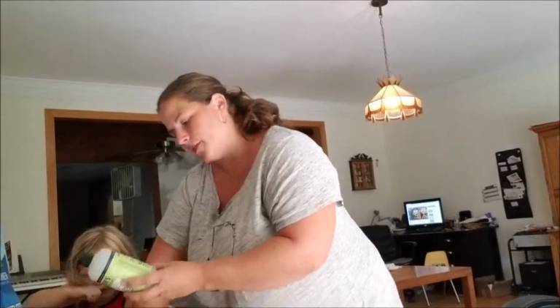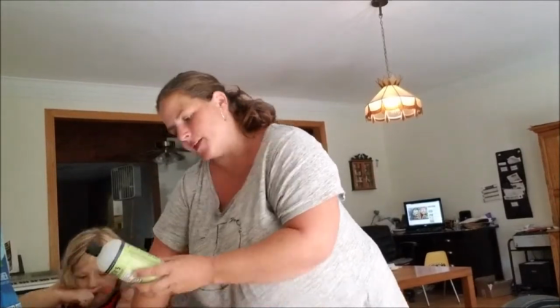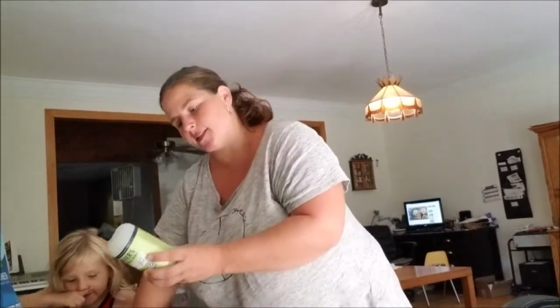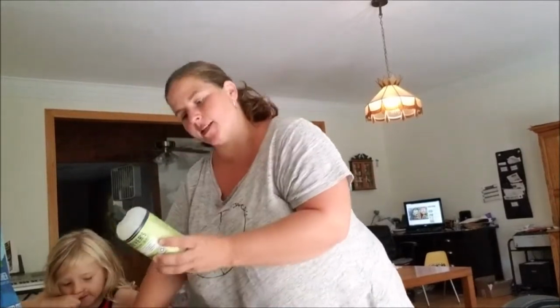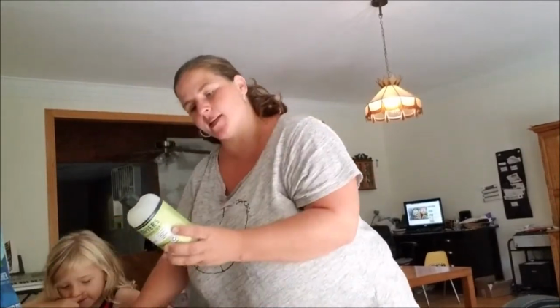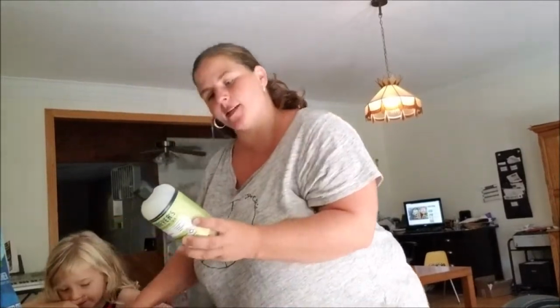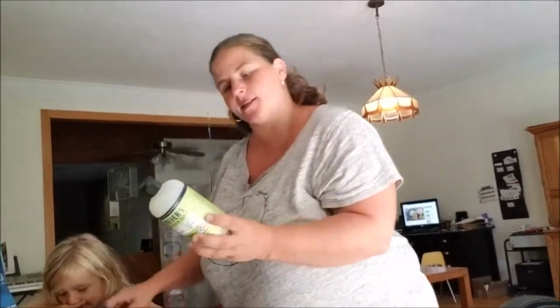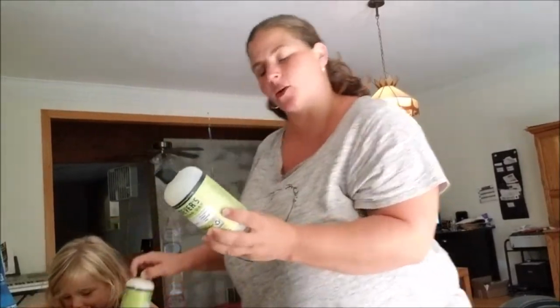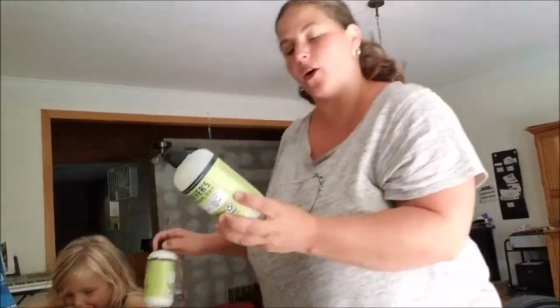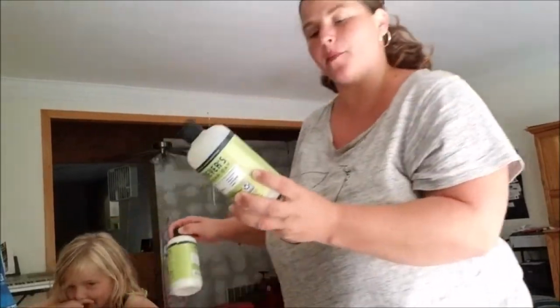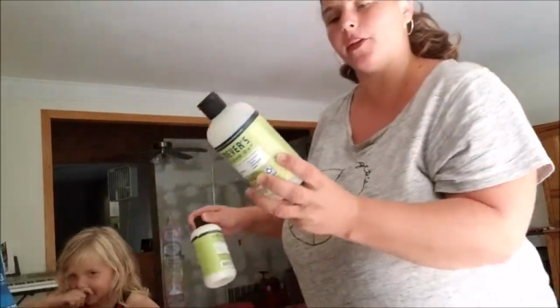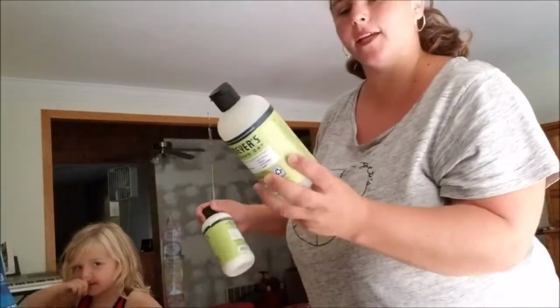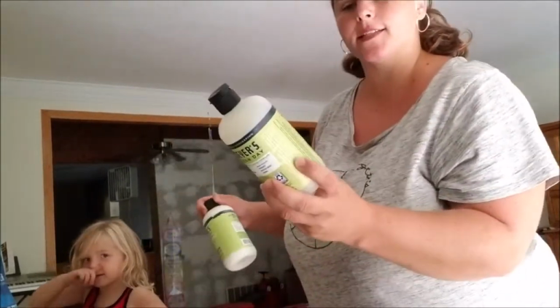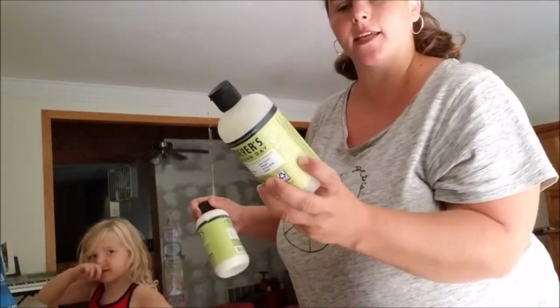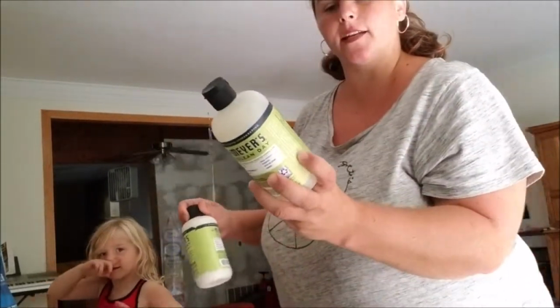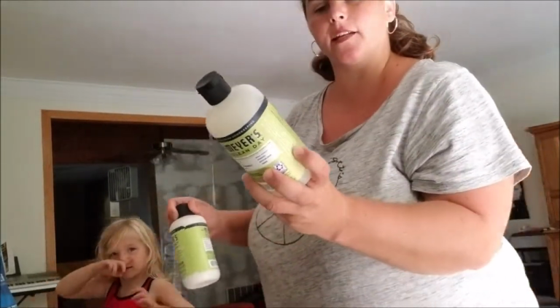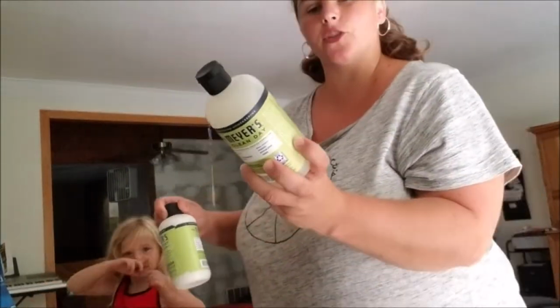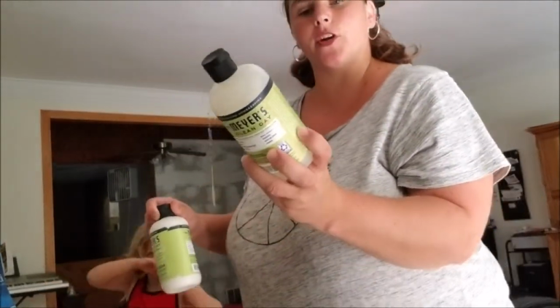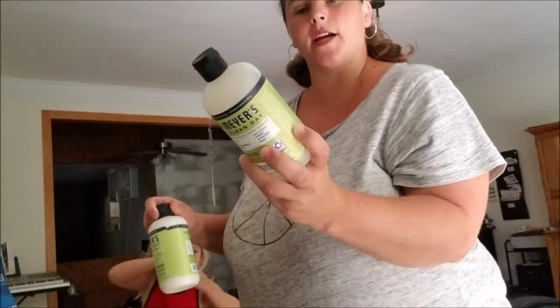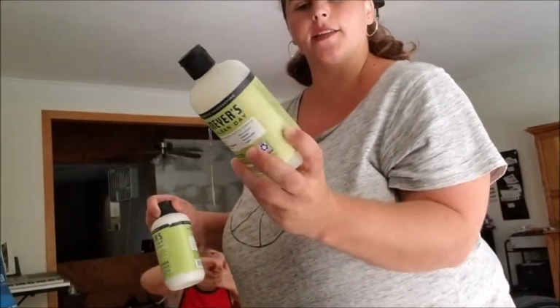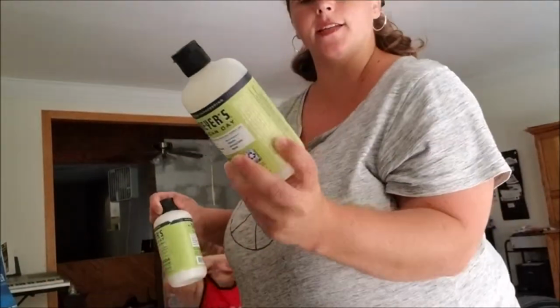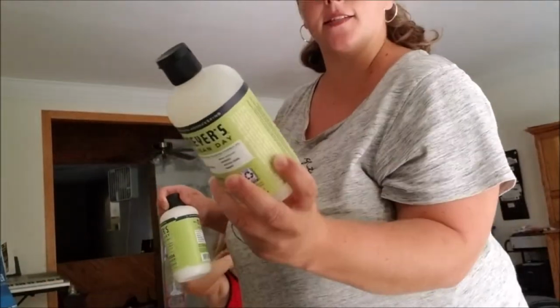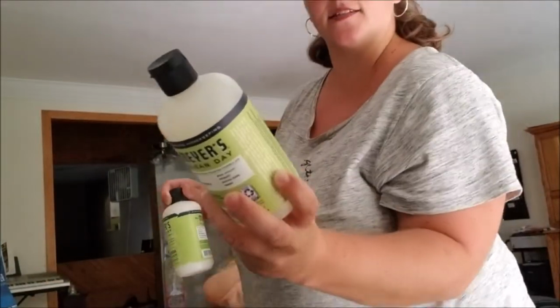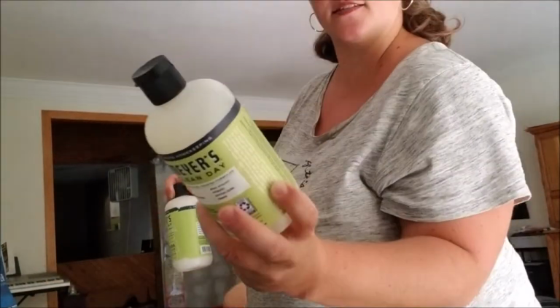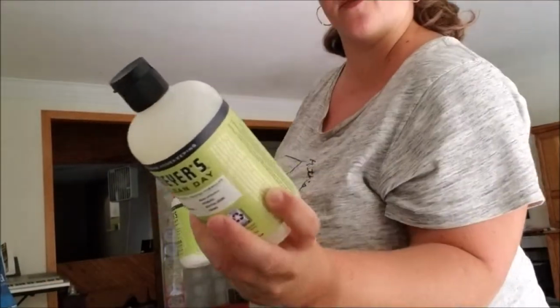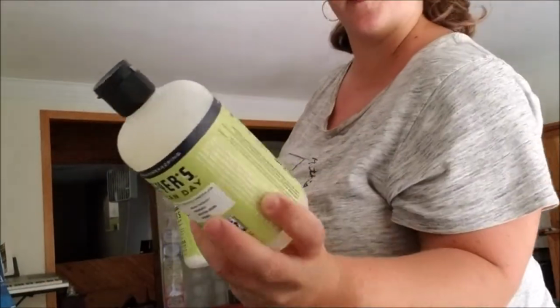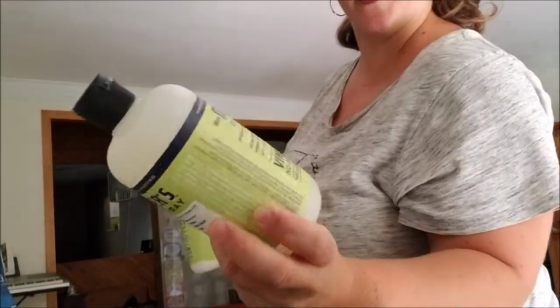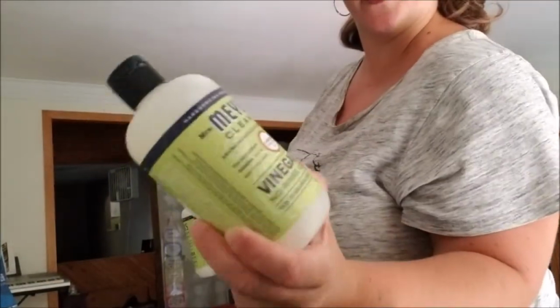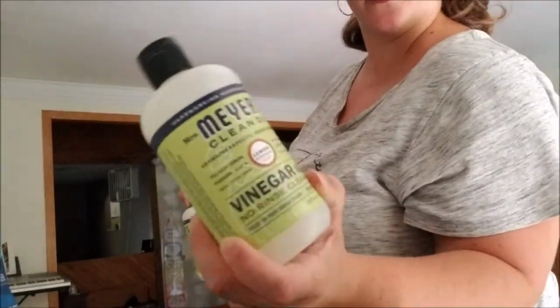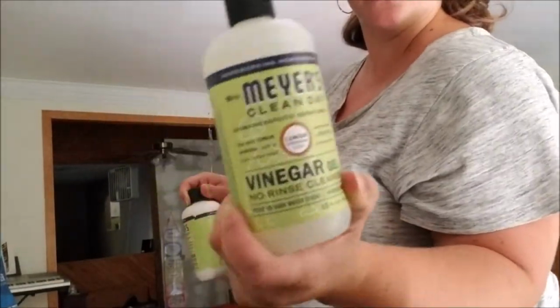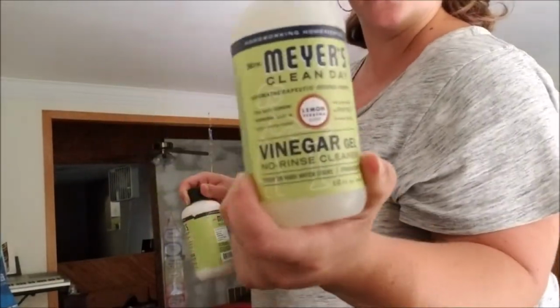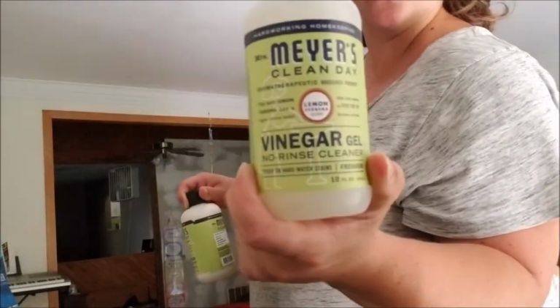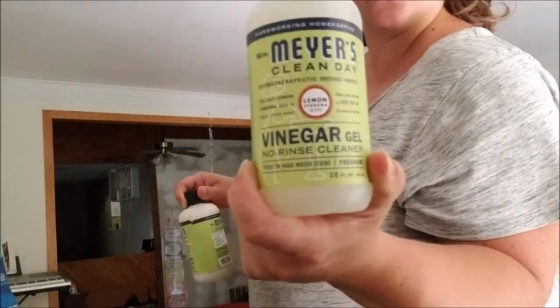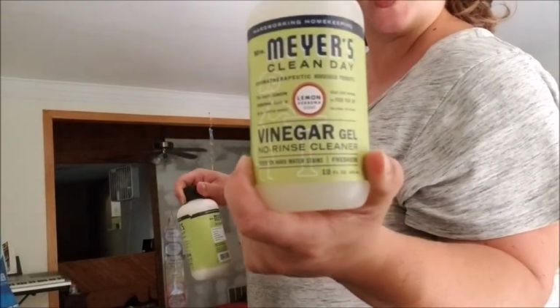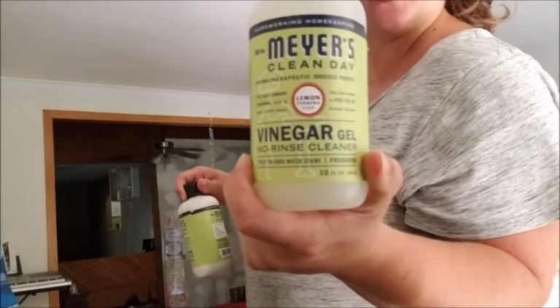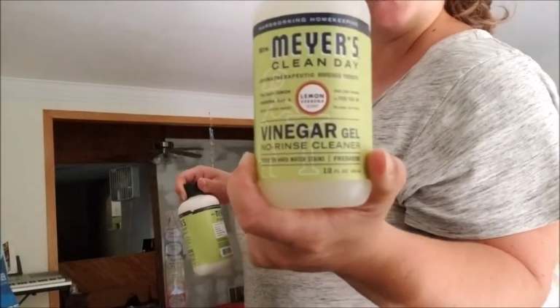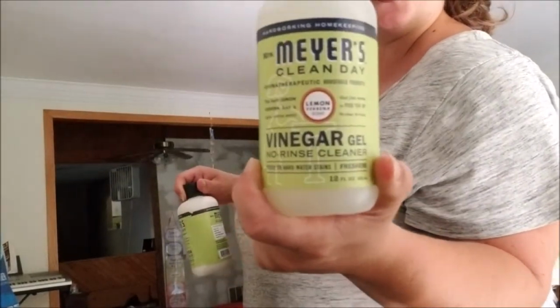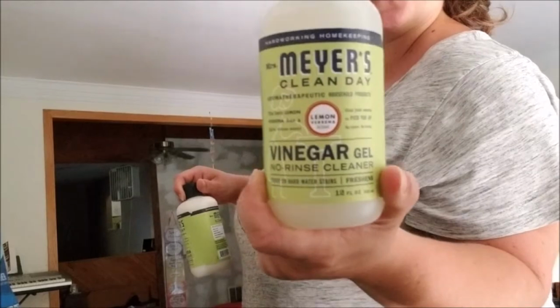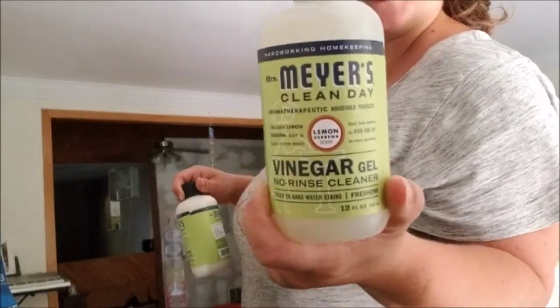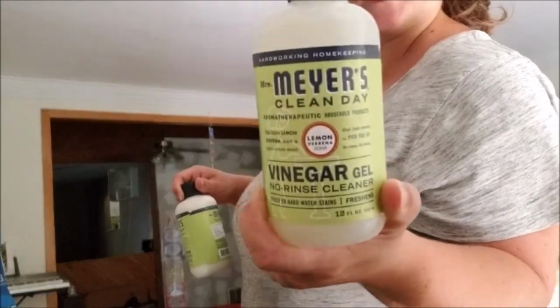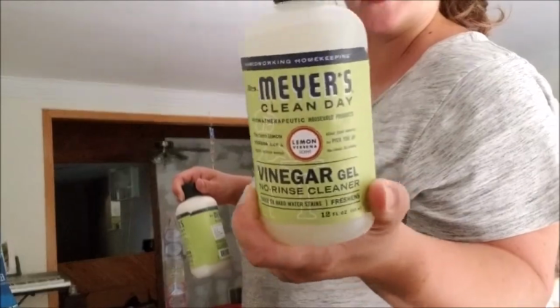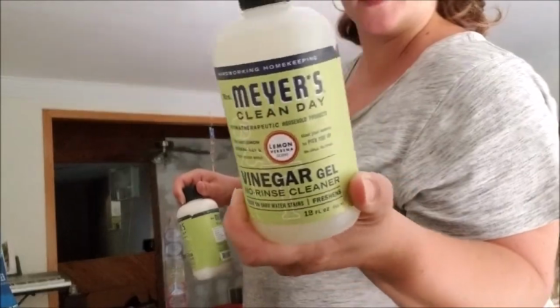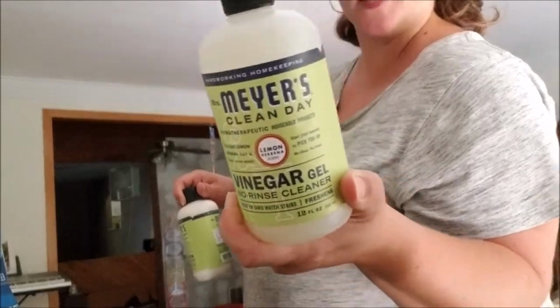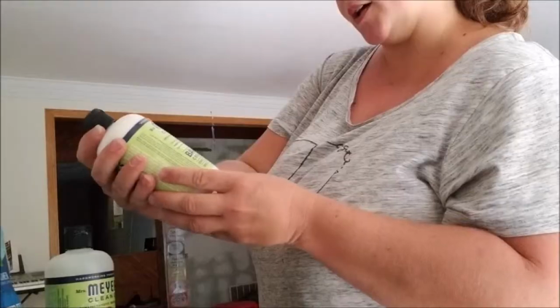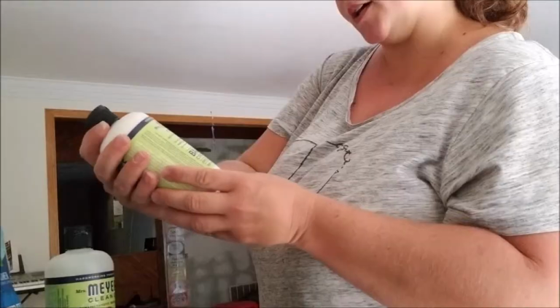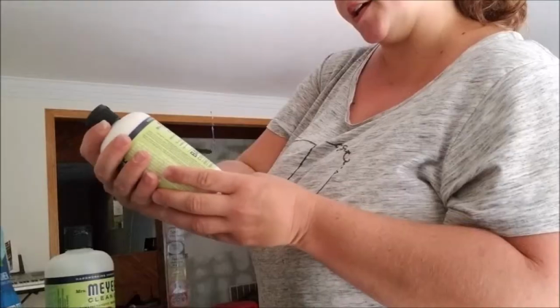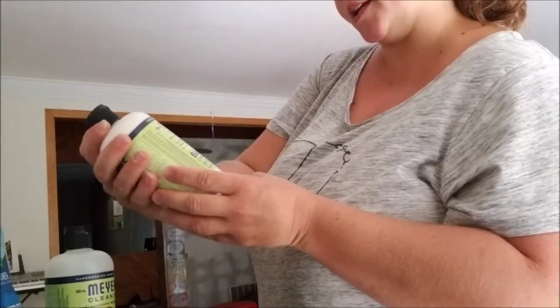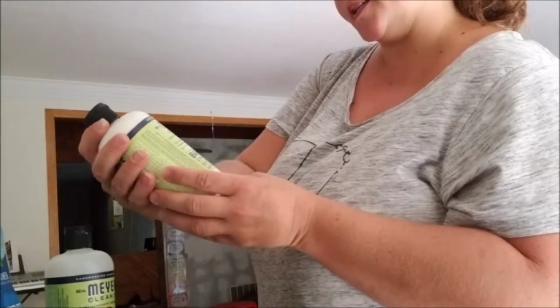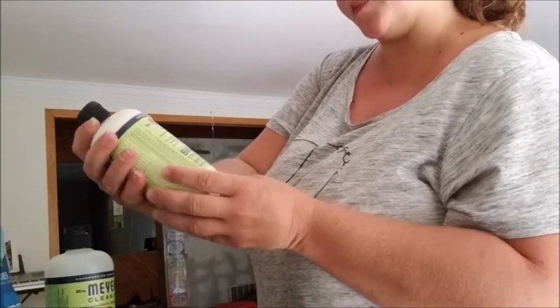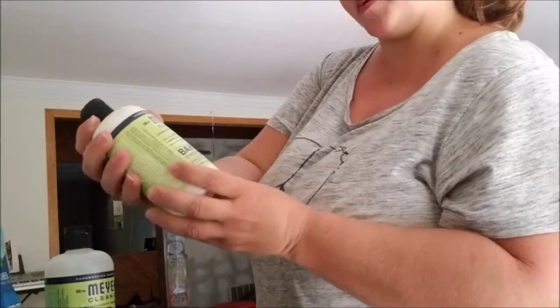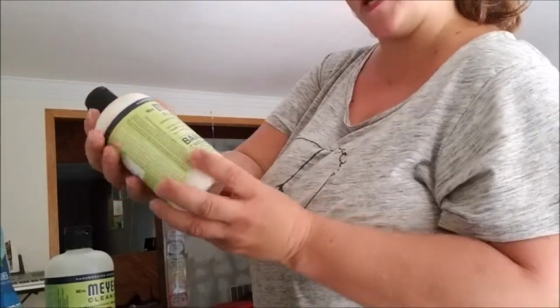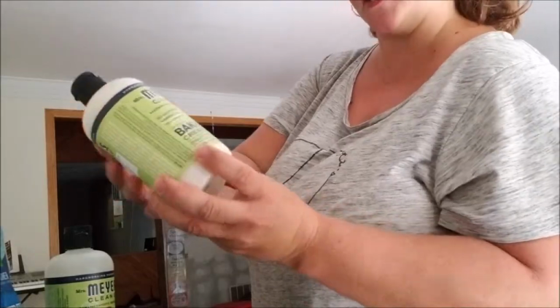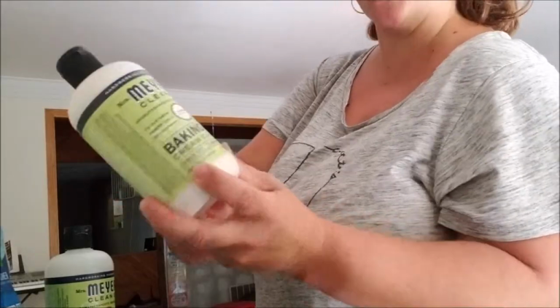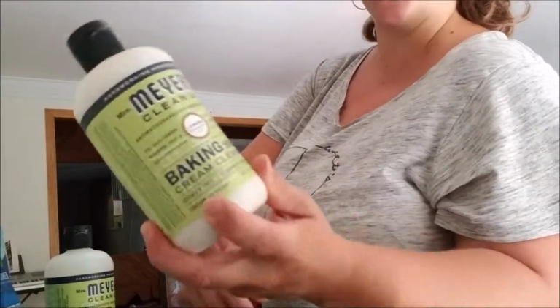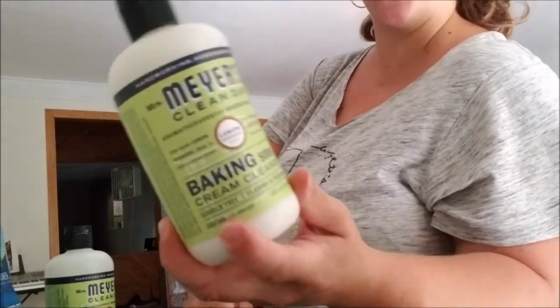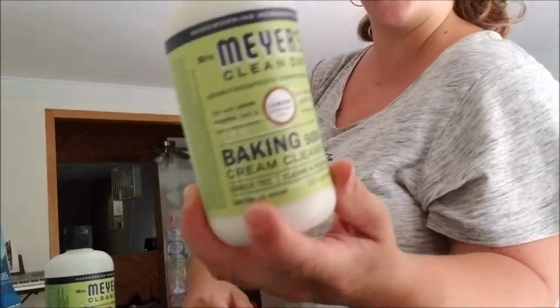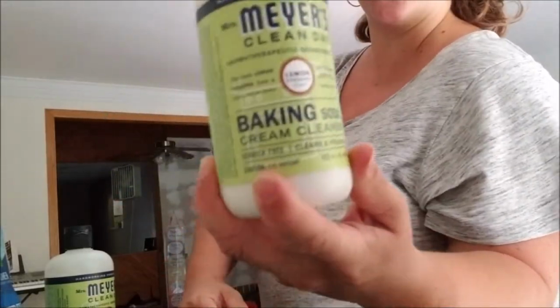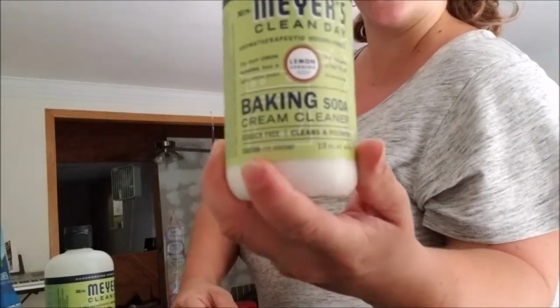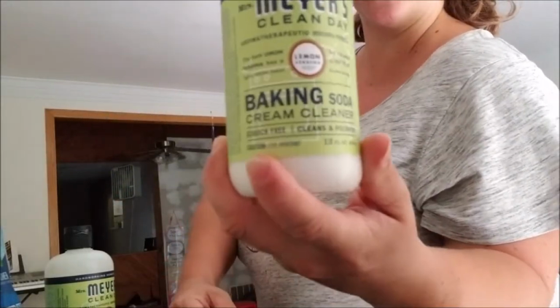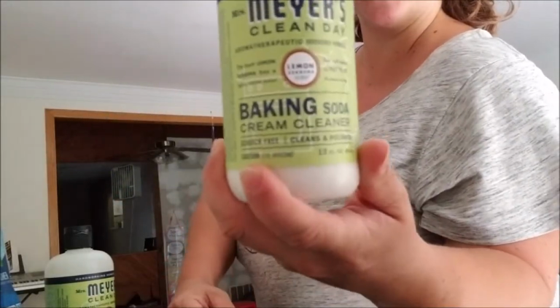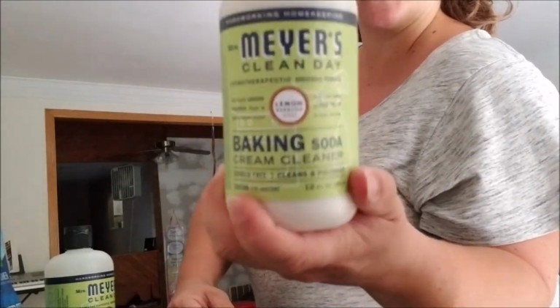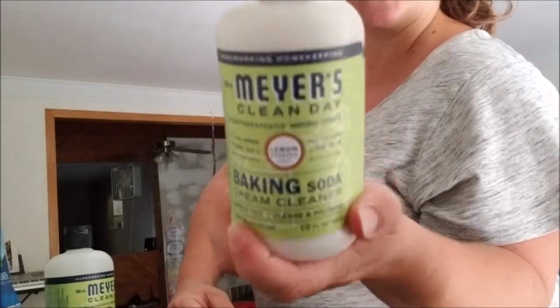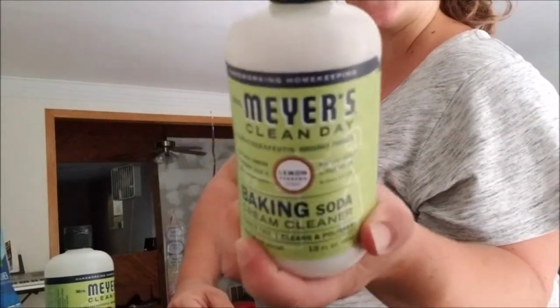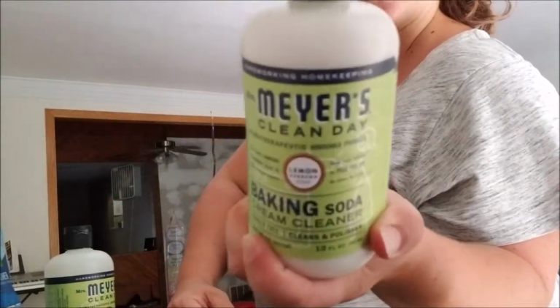I'm really excited to try this. This is a vinegar gel, no rinse. And this one is a baking soda cream cleanser.